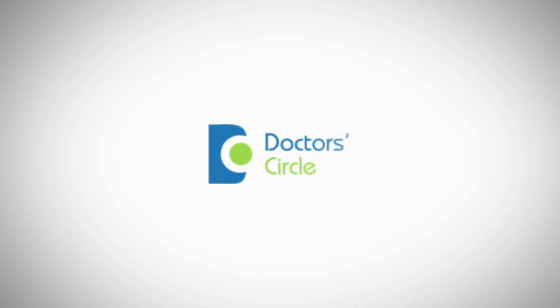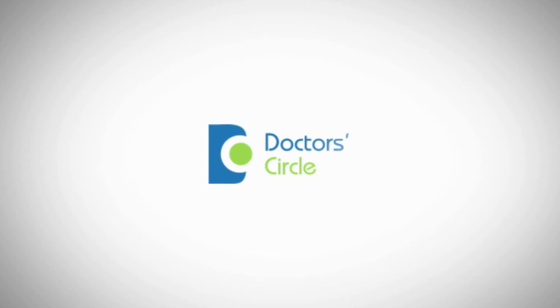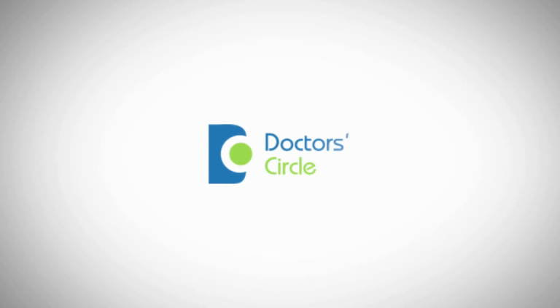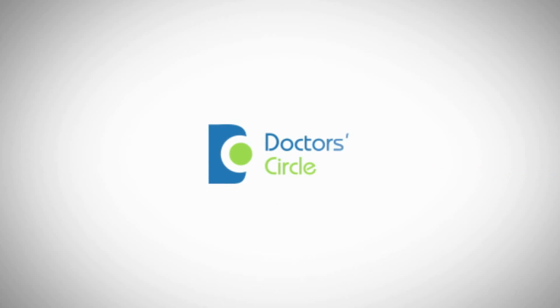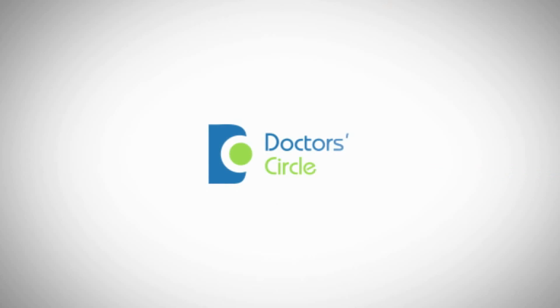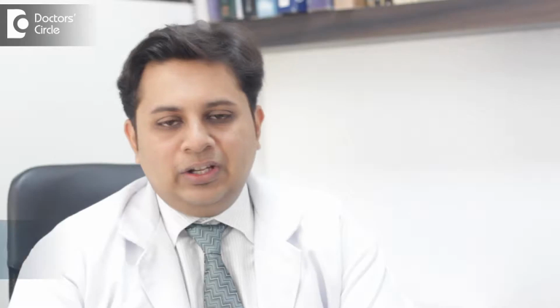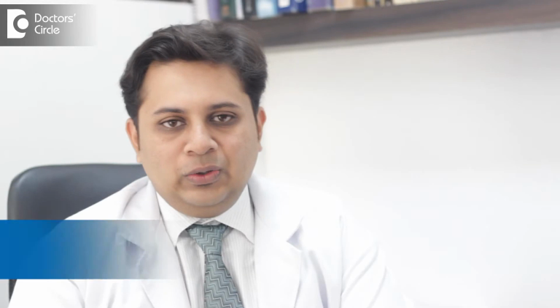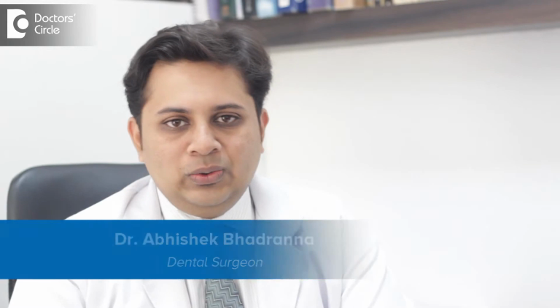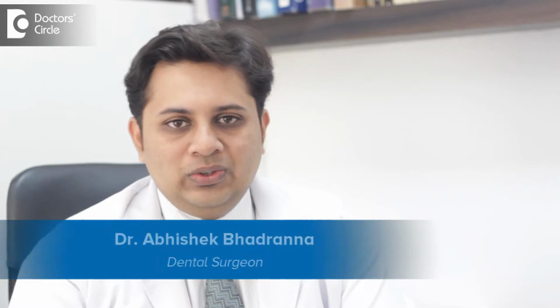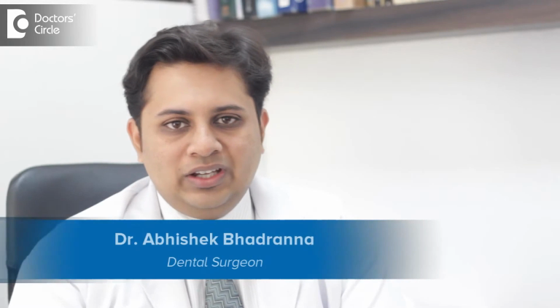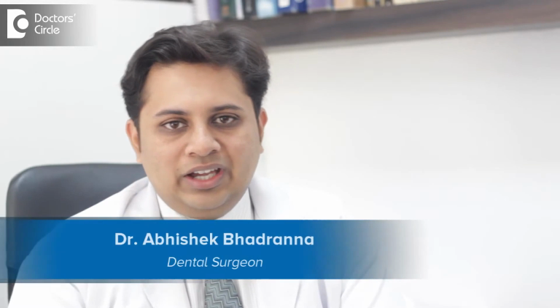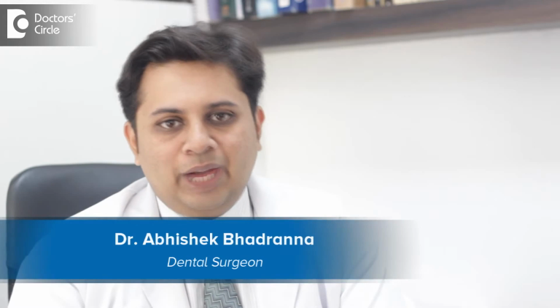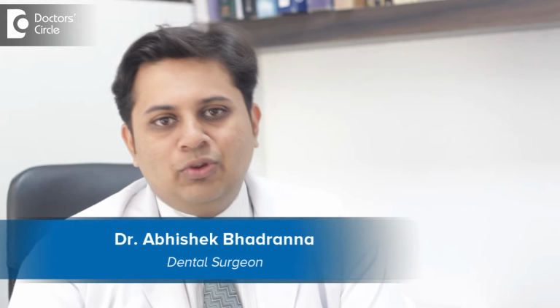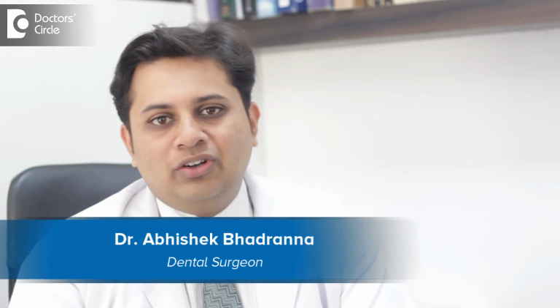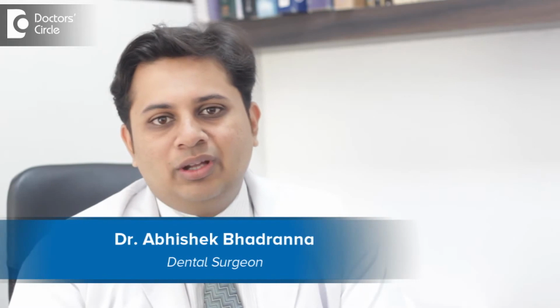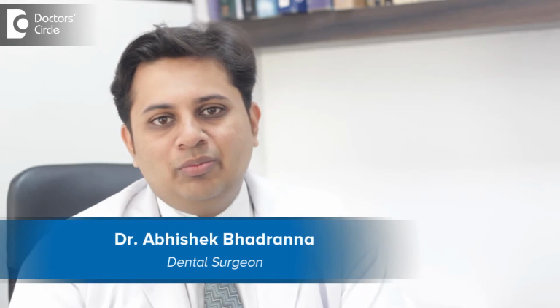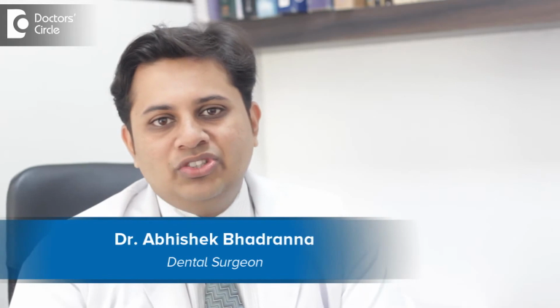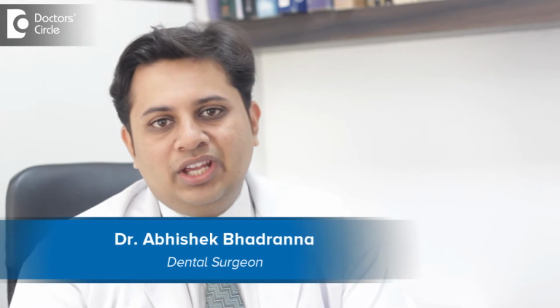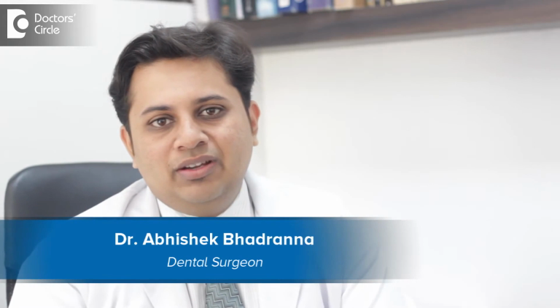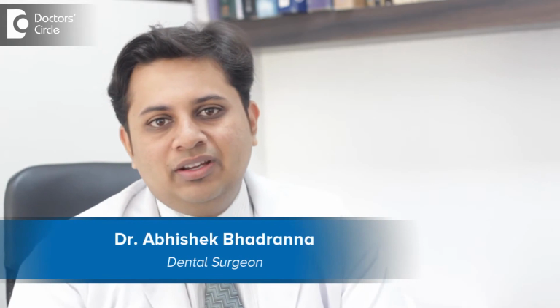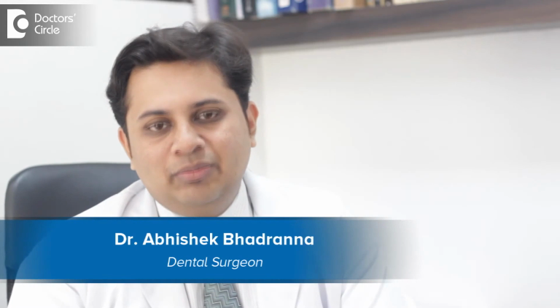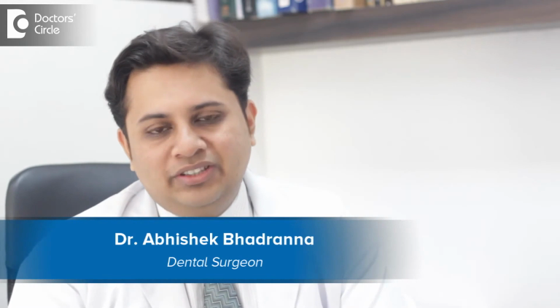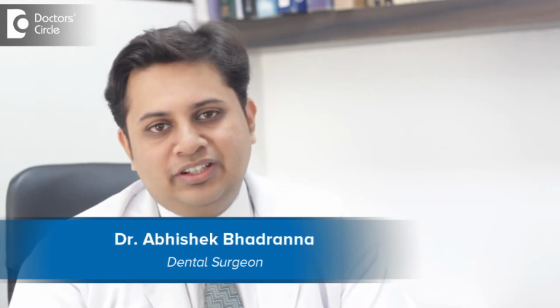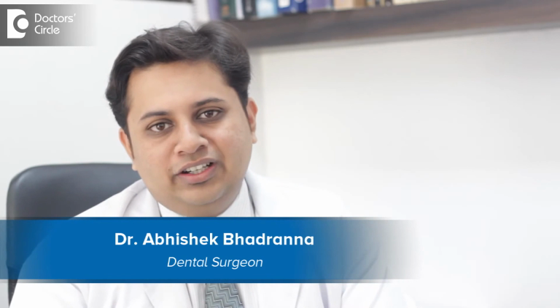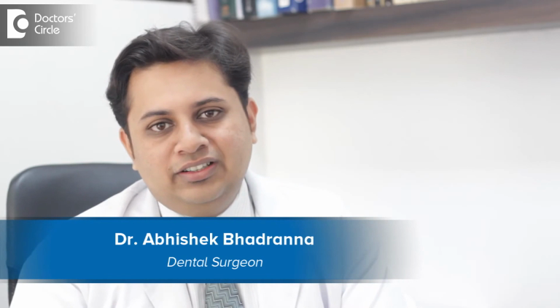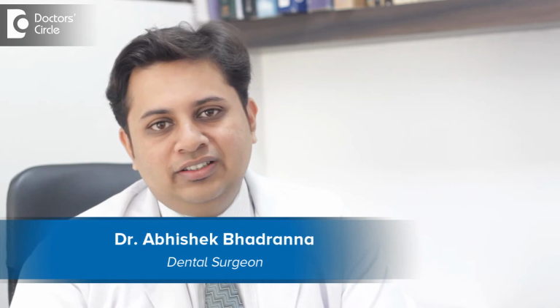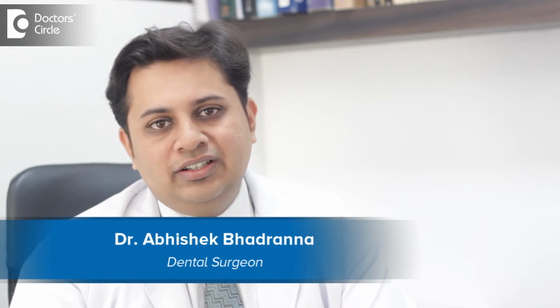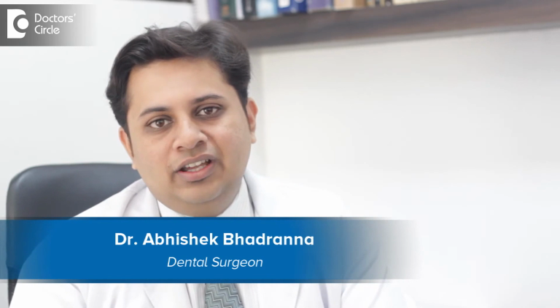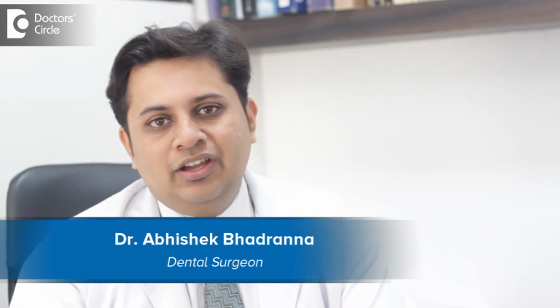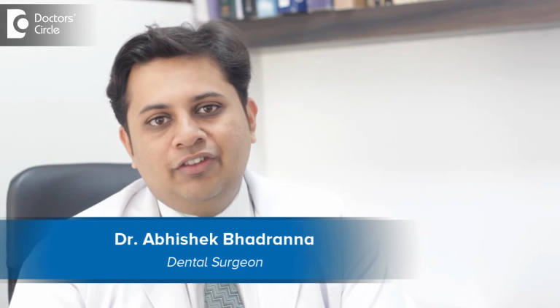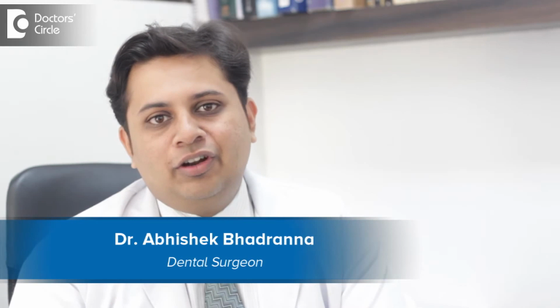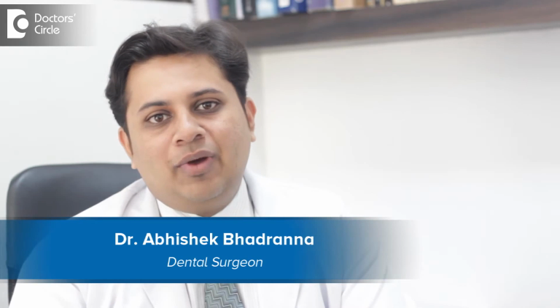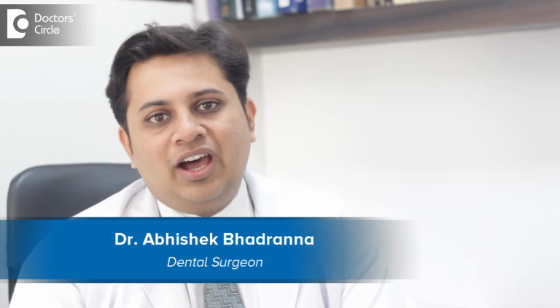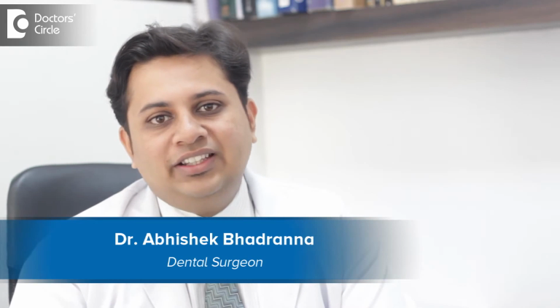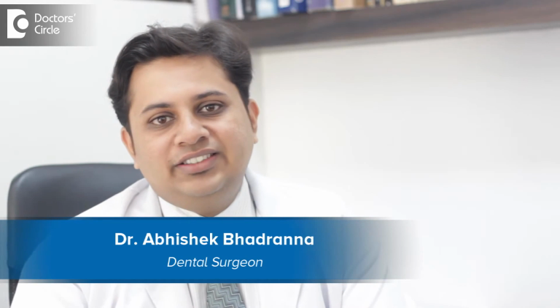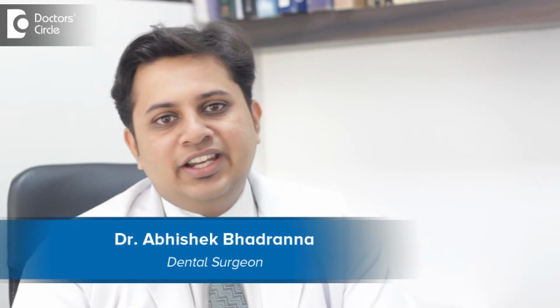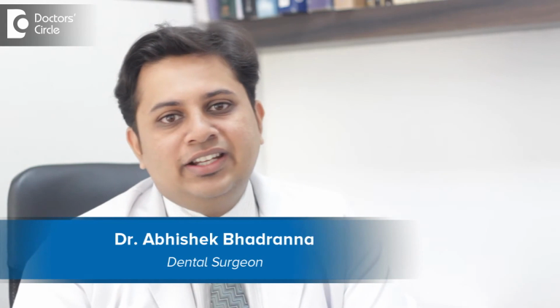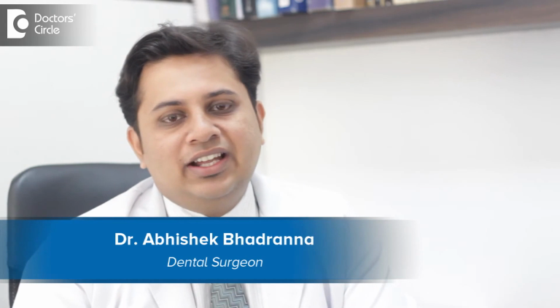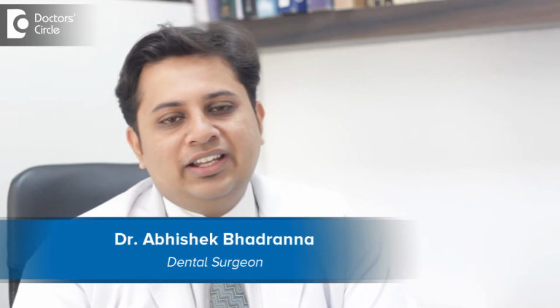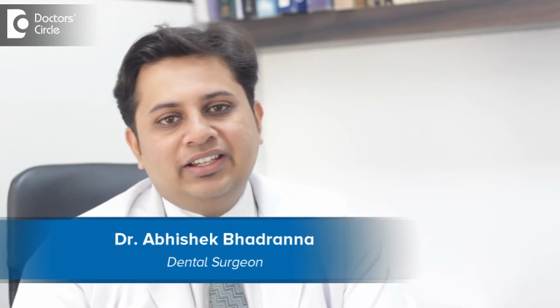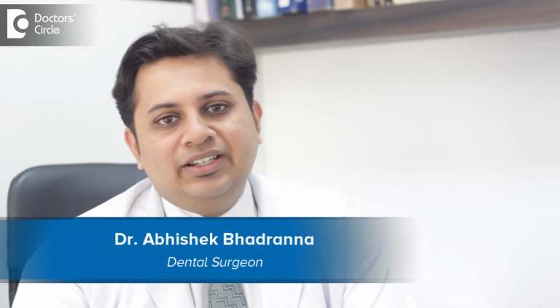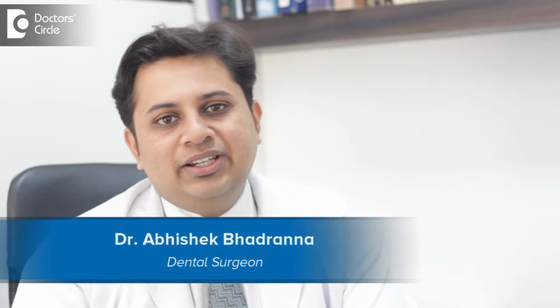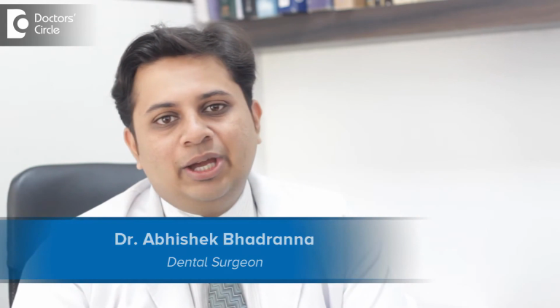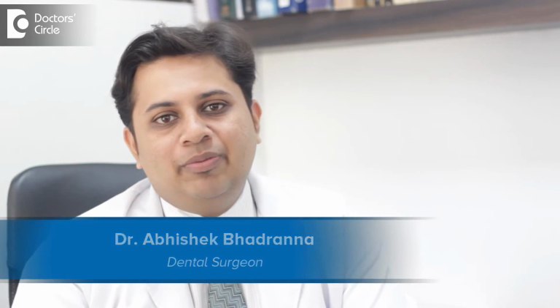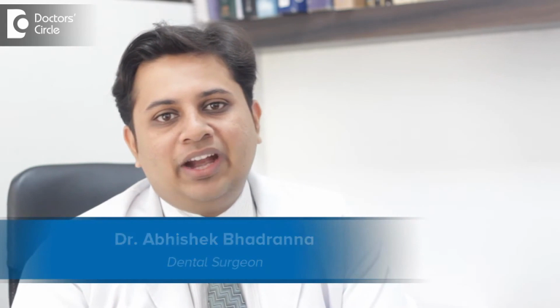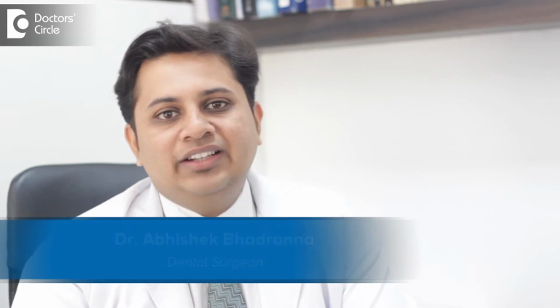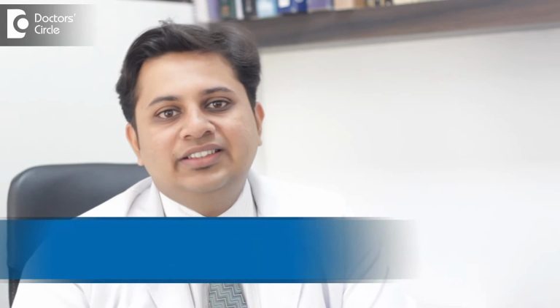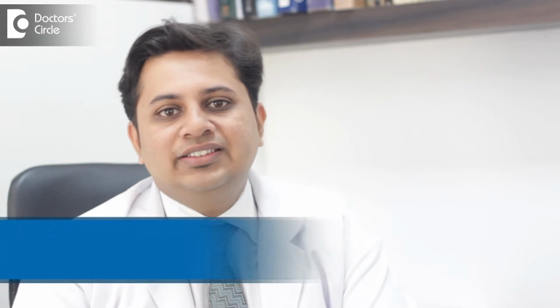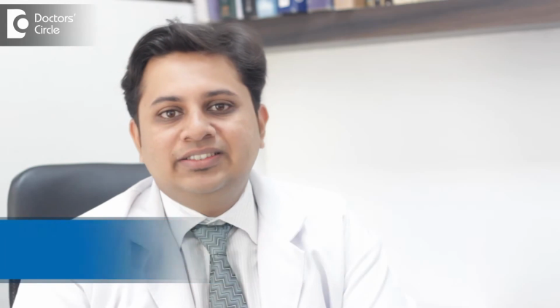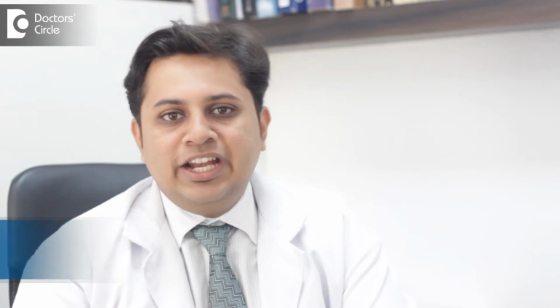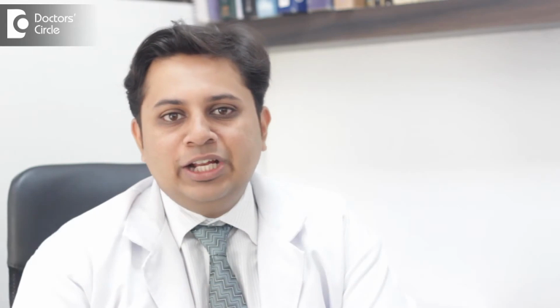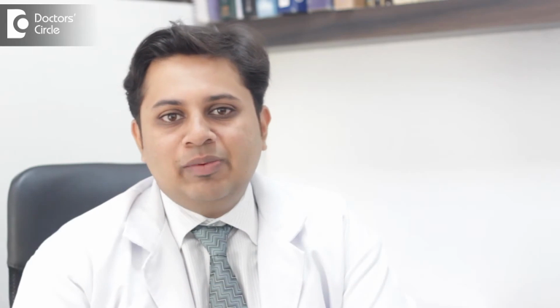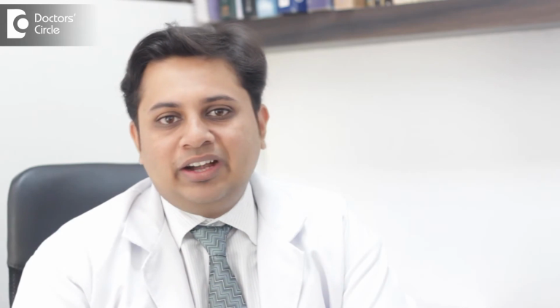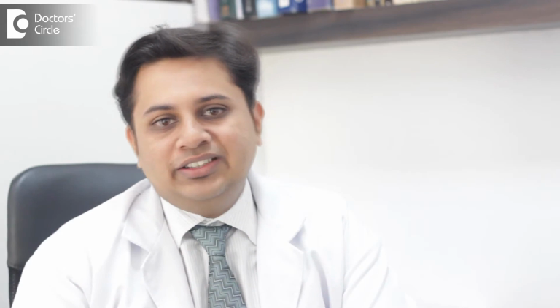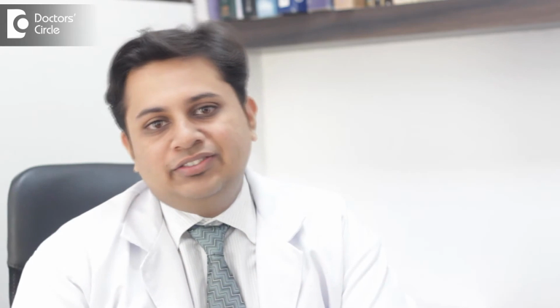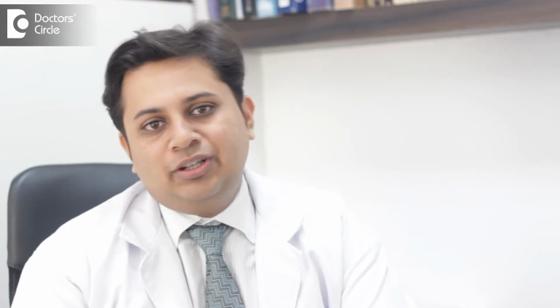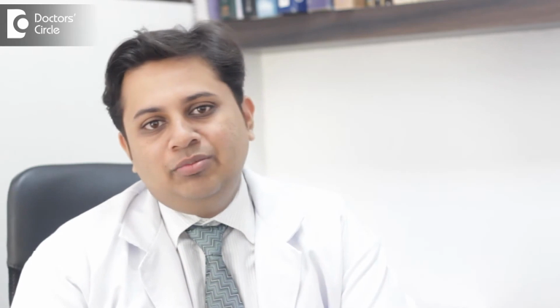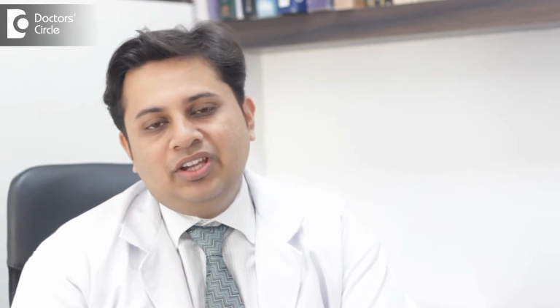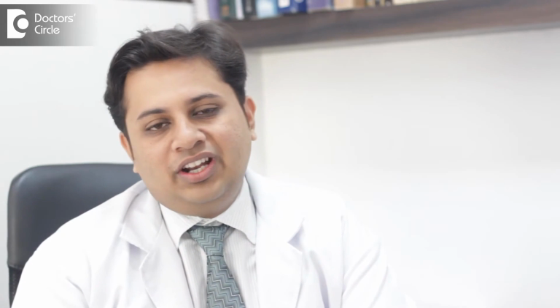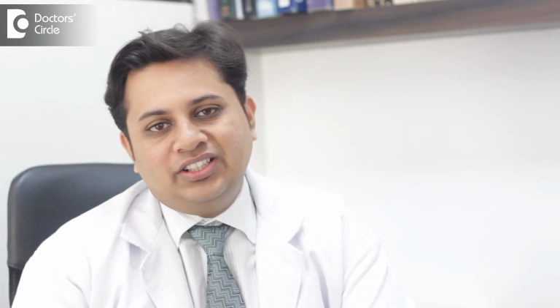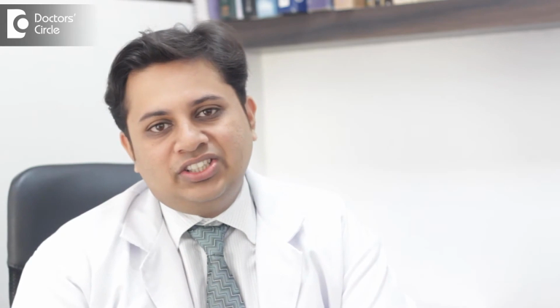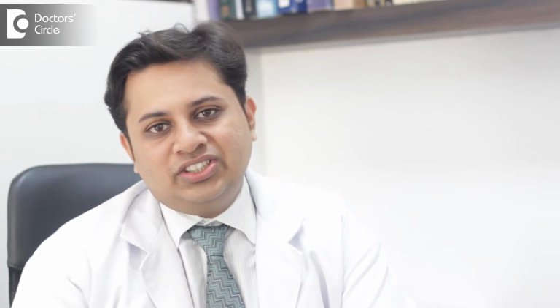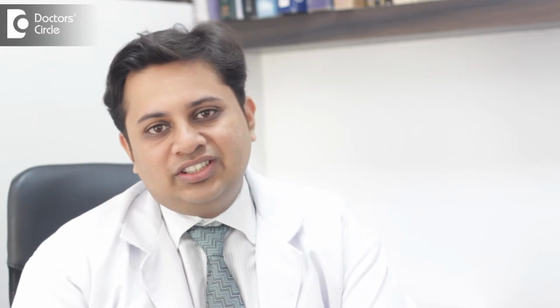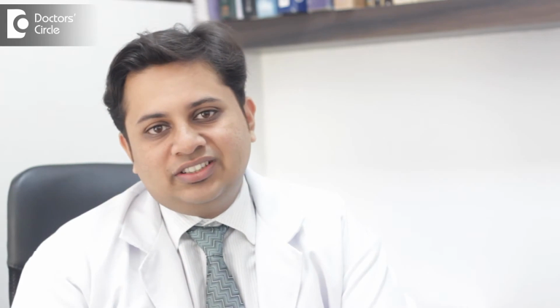Hello, I am Dr. Abhishek Badrana from Adi's Dentalaya, a dental practice from Rajajinagar.